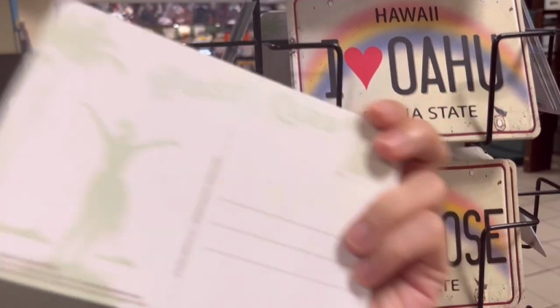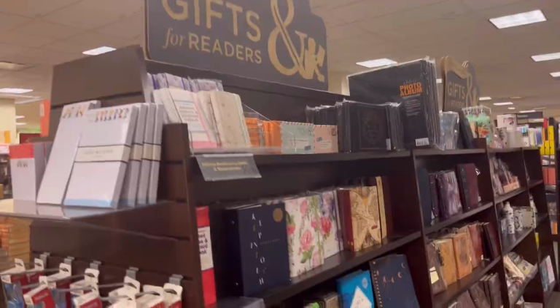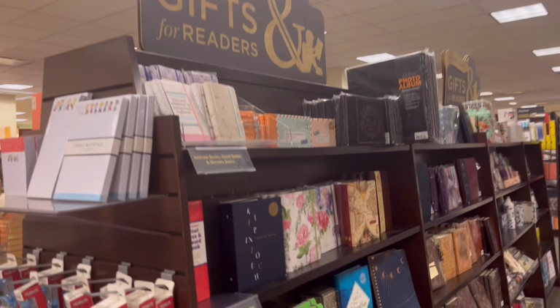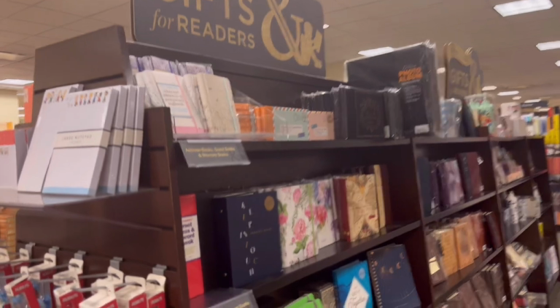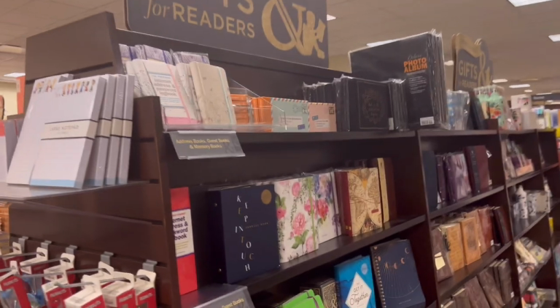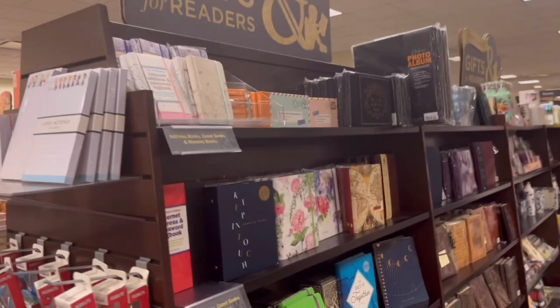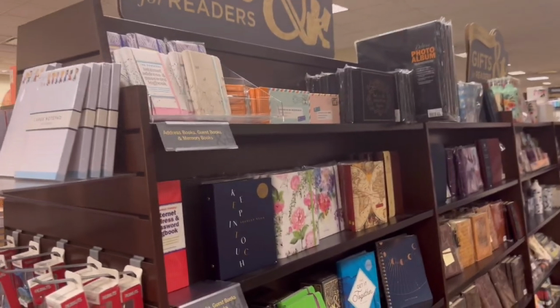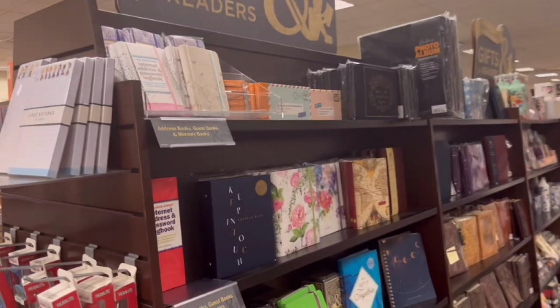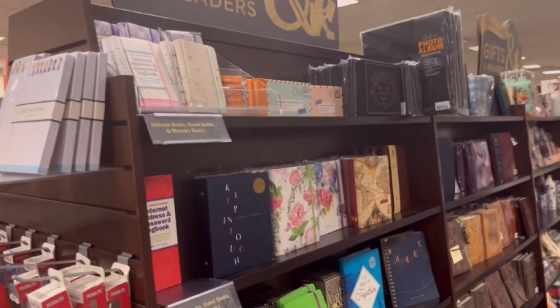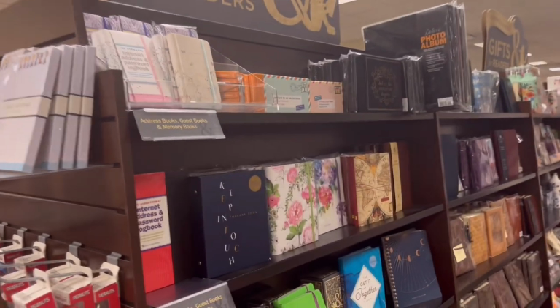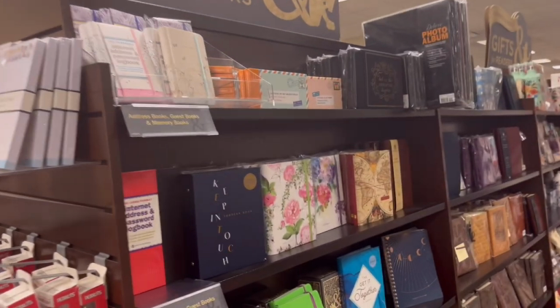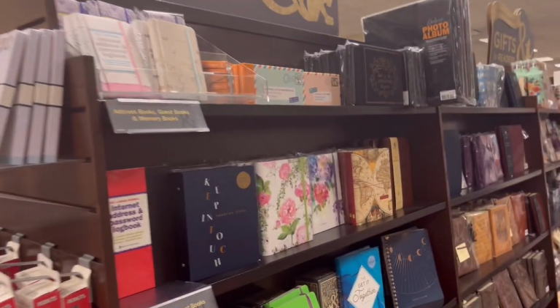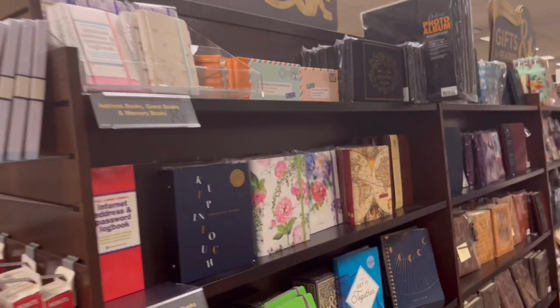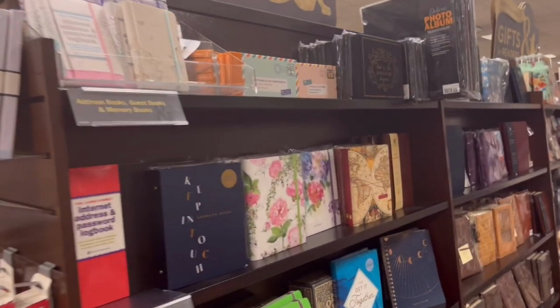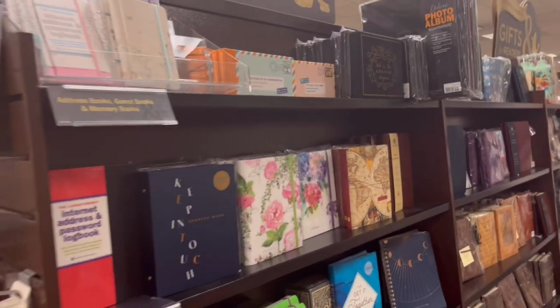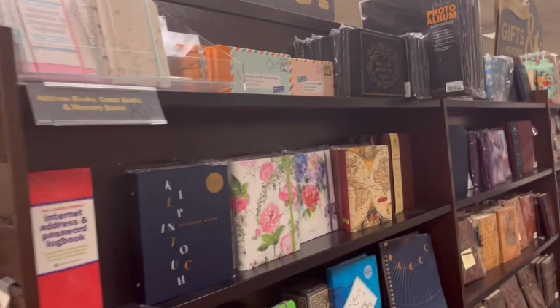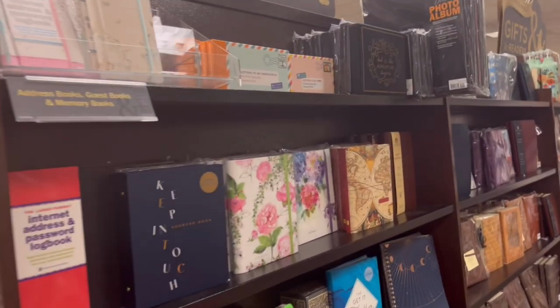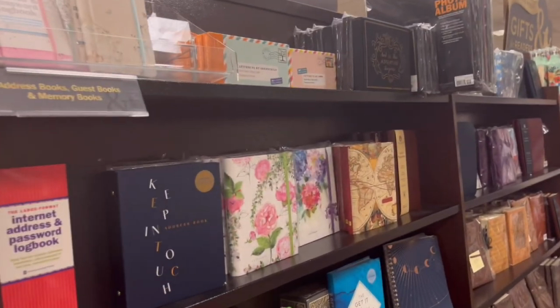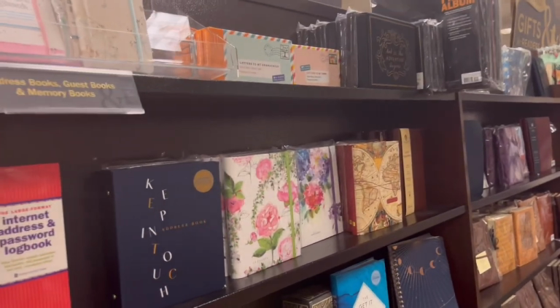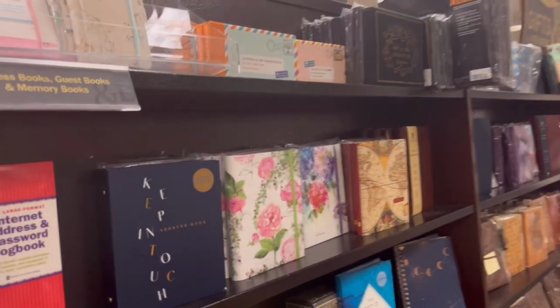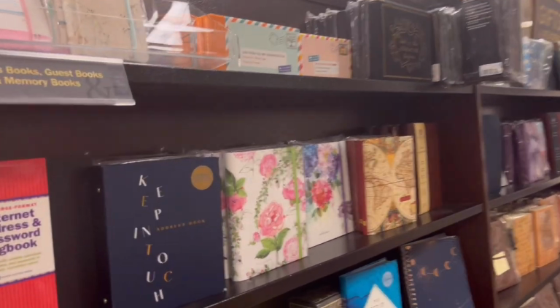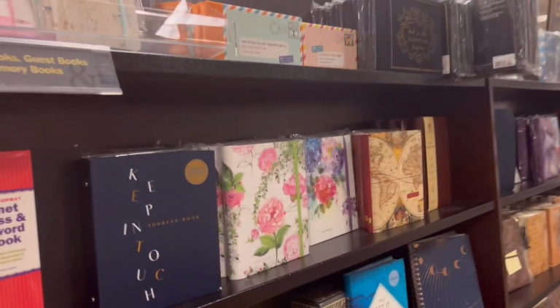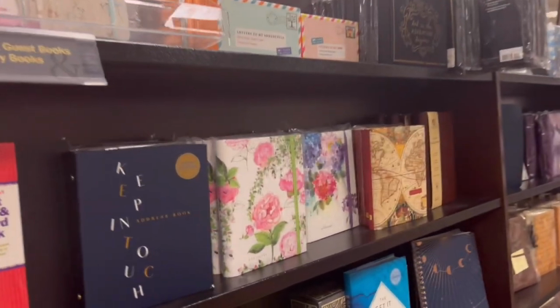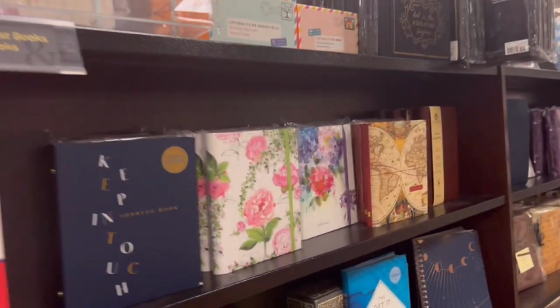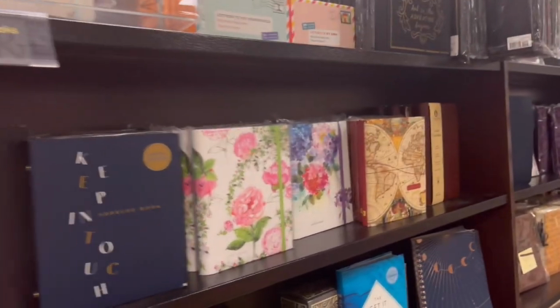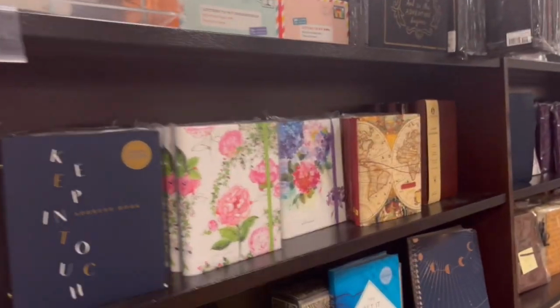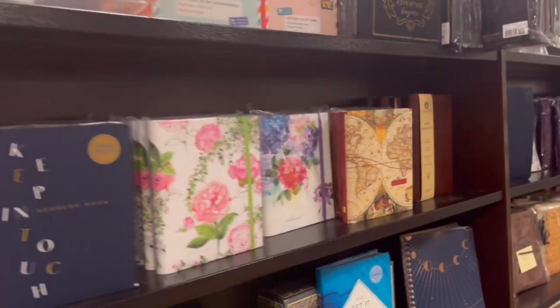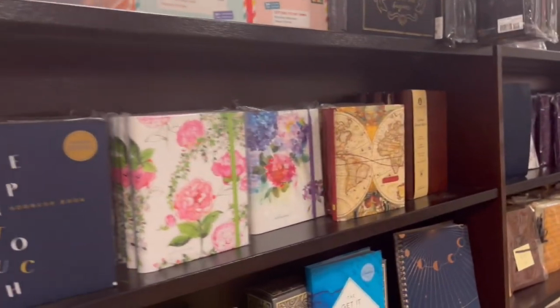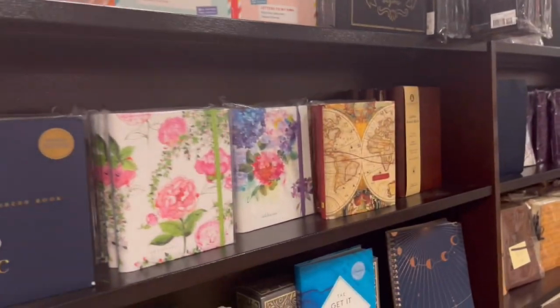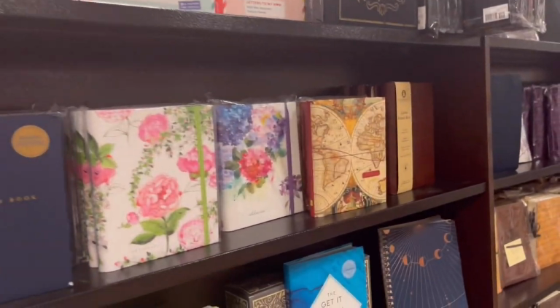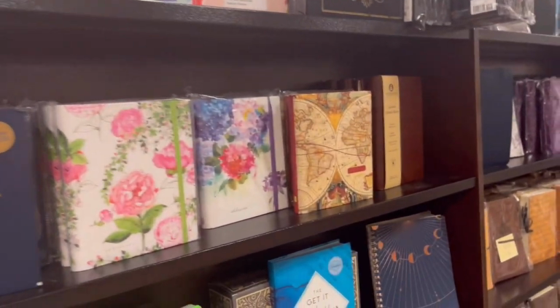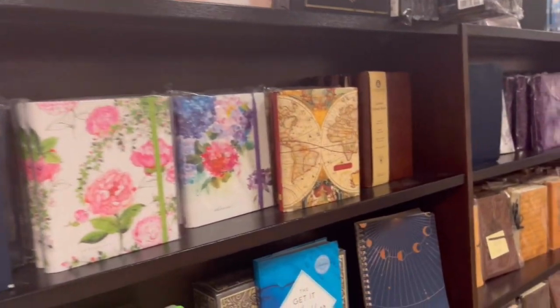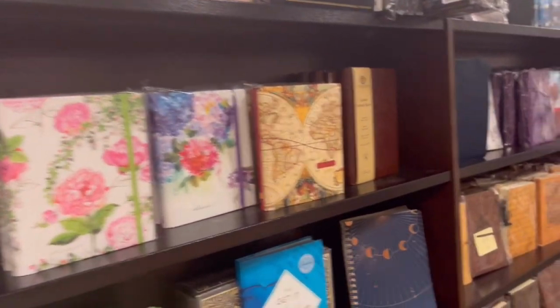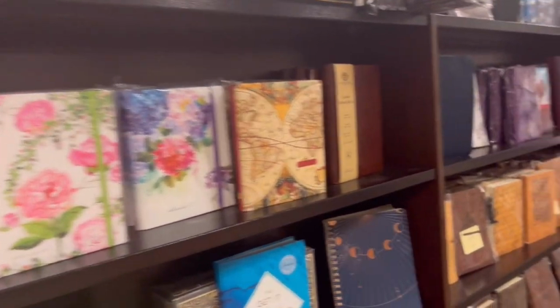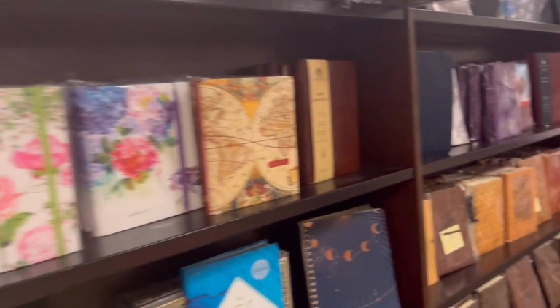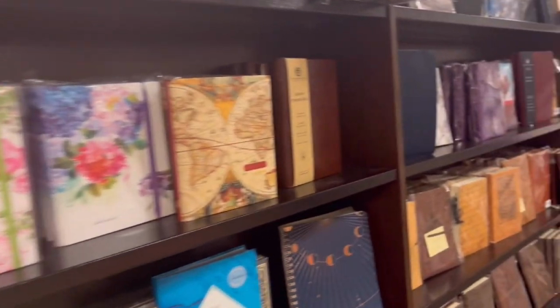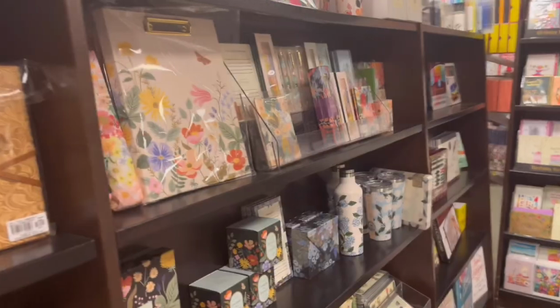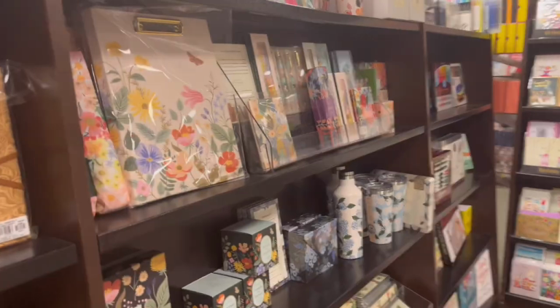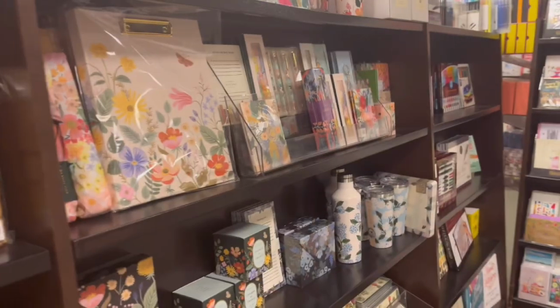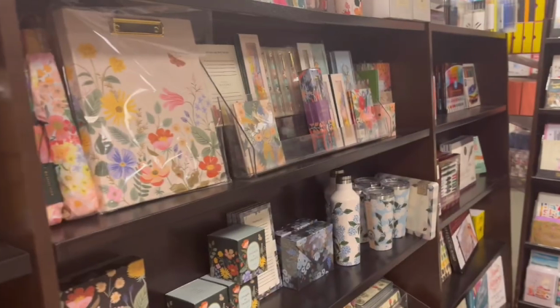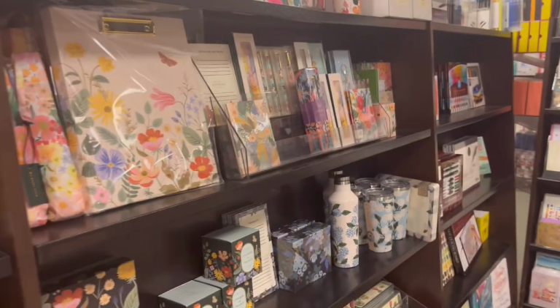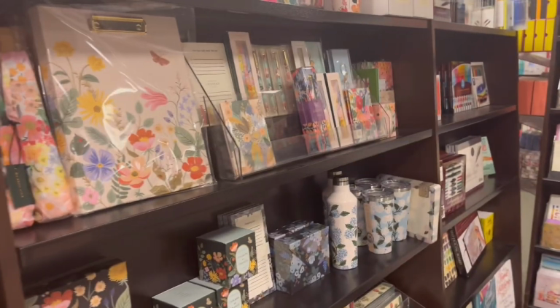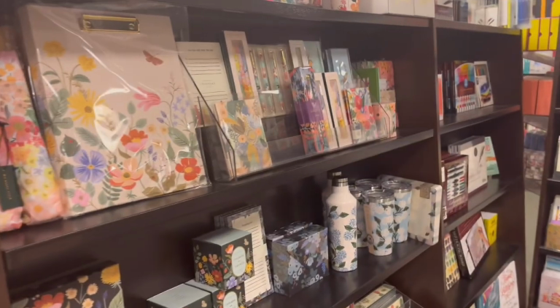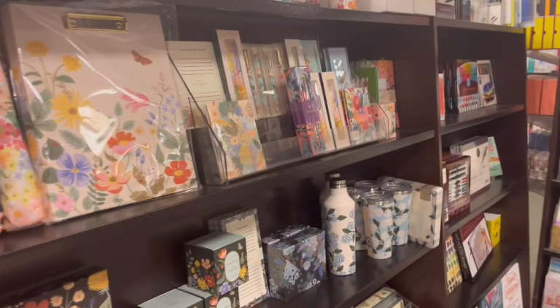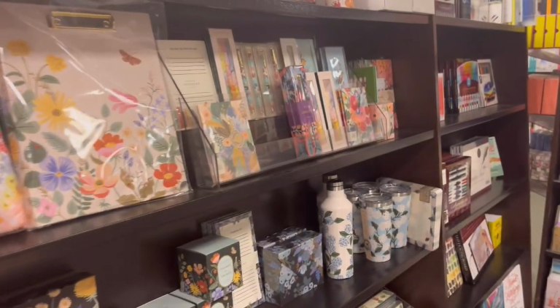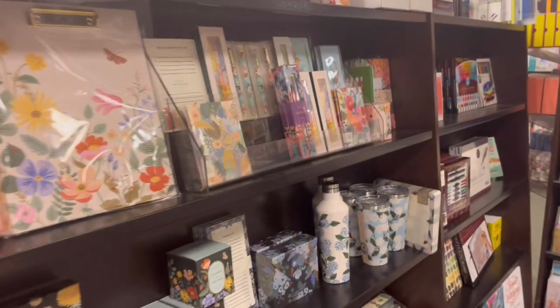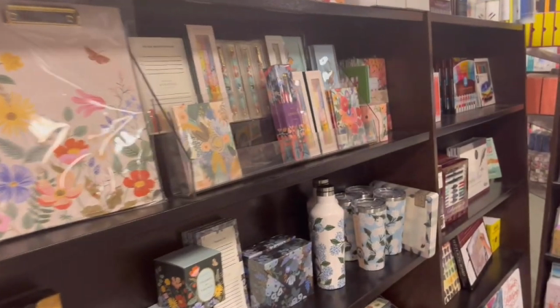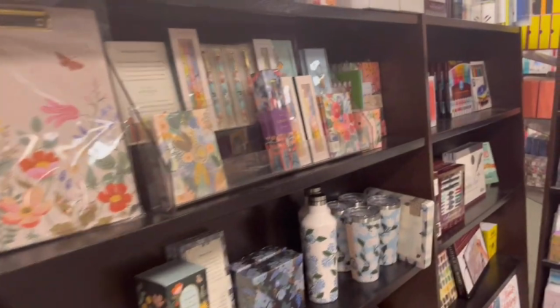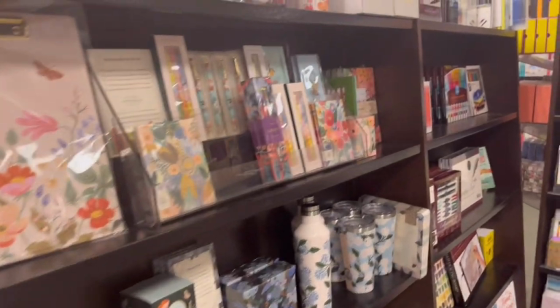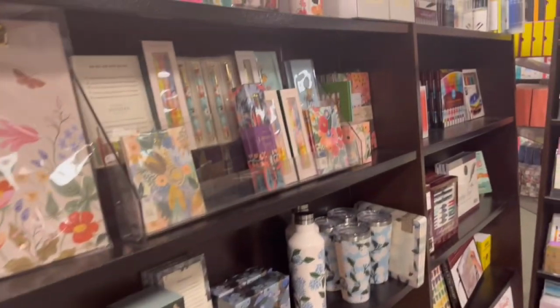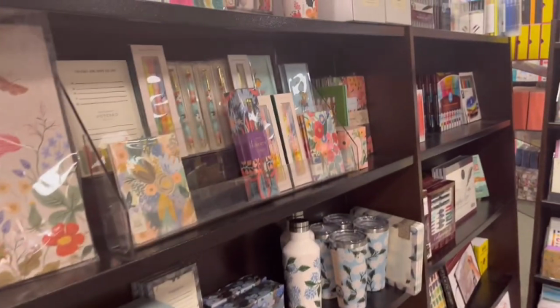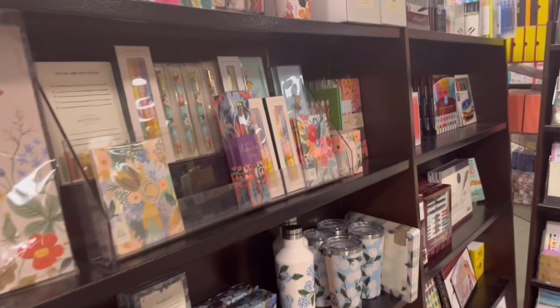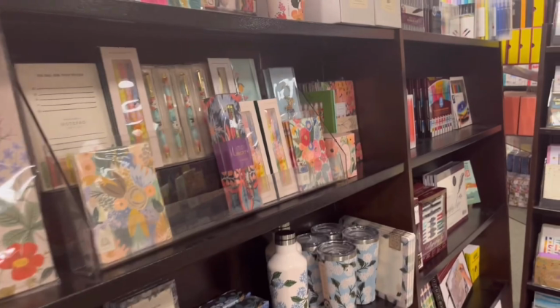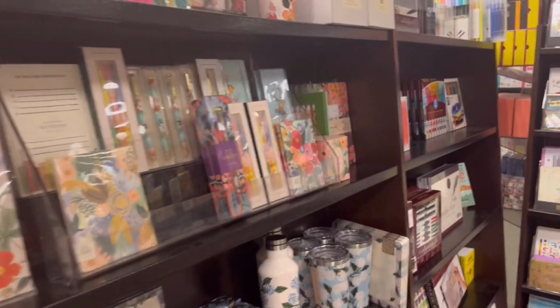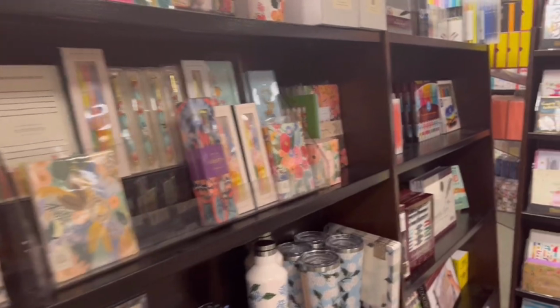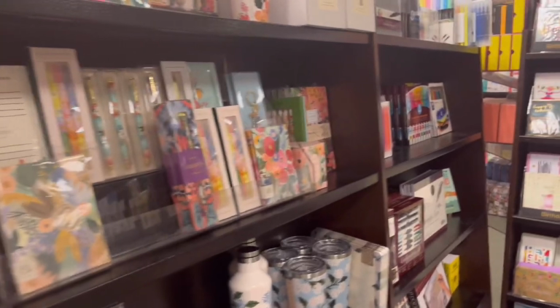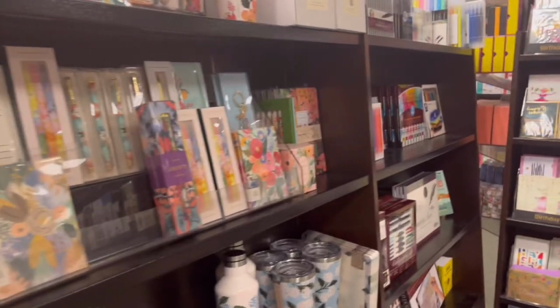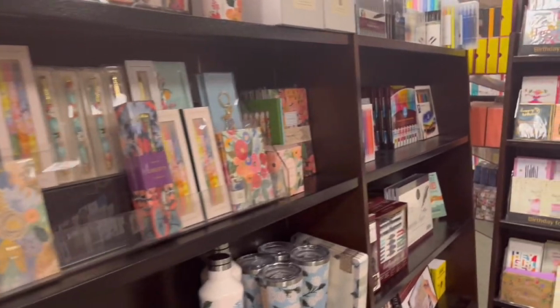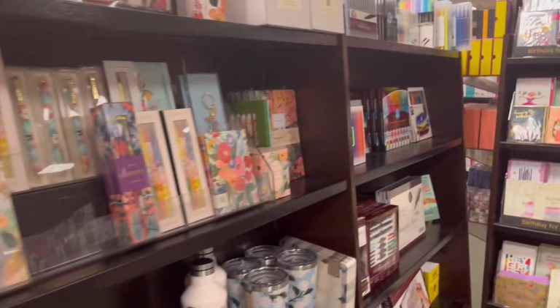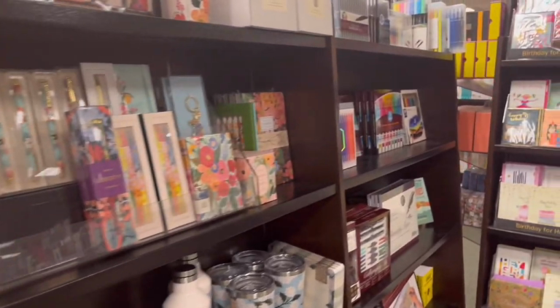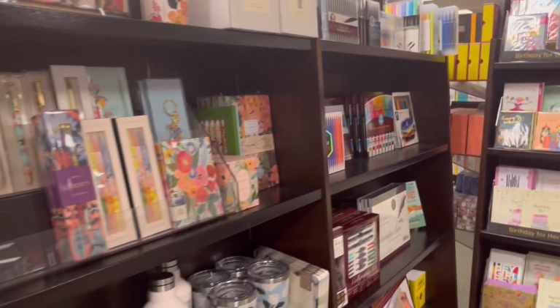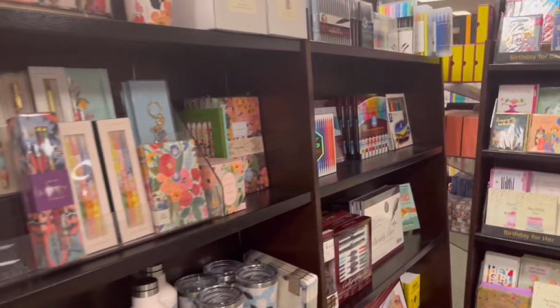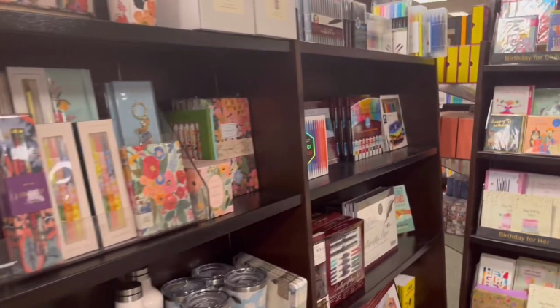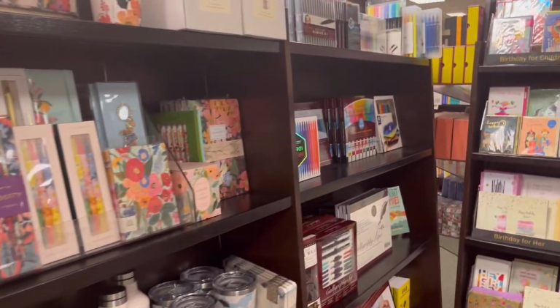They had regional postcards that were very high quality and I absolutely loved all the designs. Then there was a section for gifts for readers that had all kinds of notebooks, journals, bookmarks, pens, tumblers, and even cute letters.